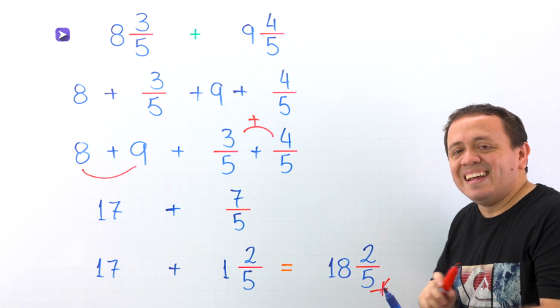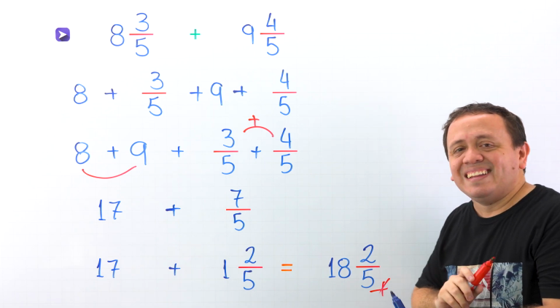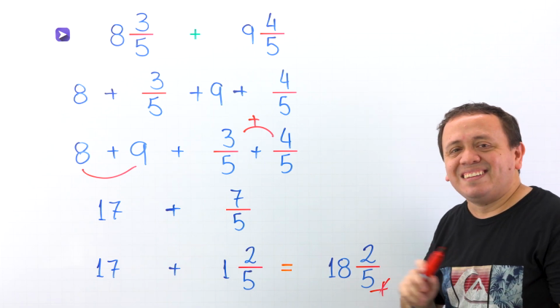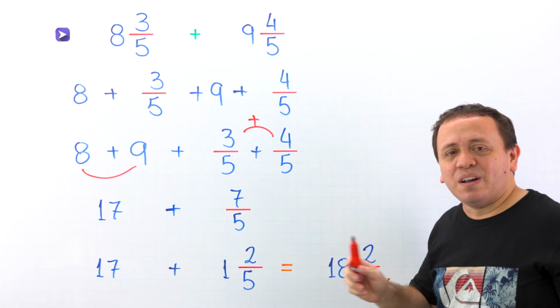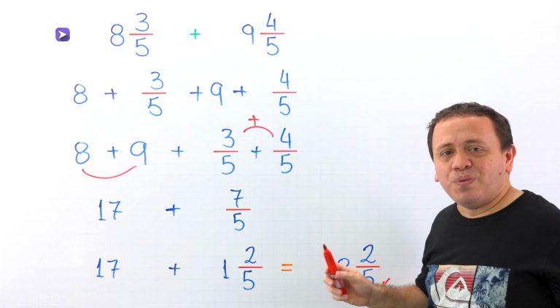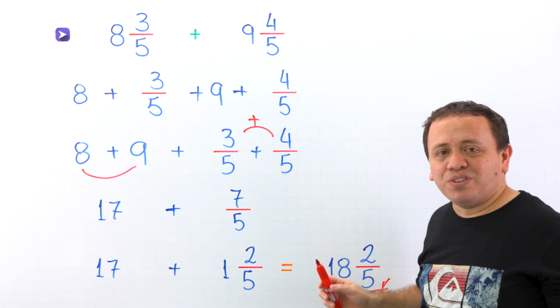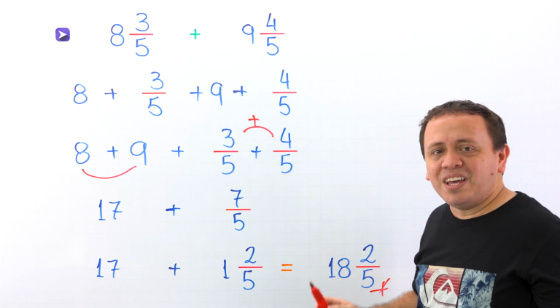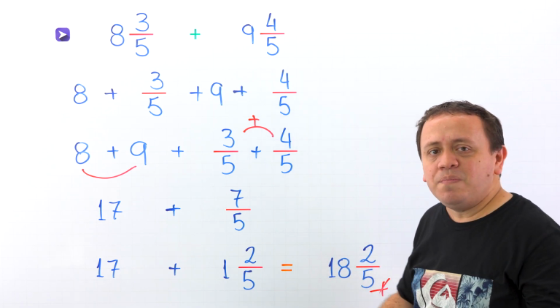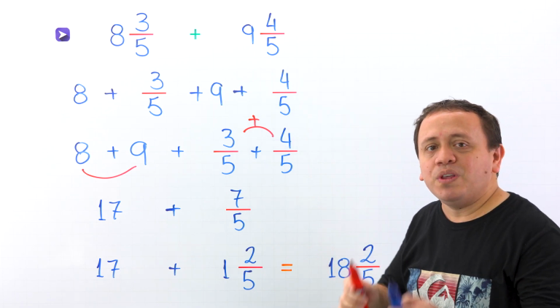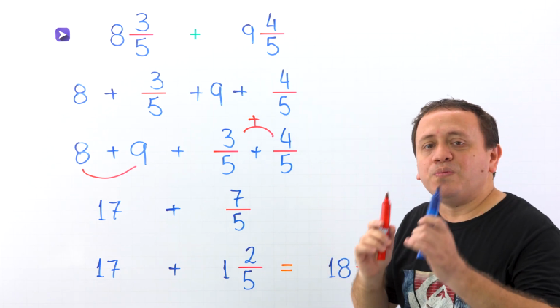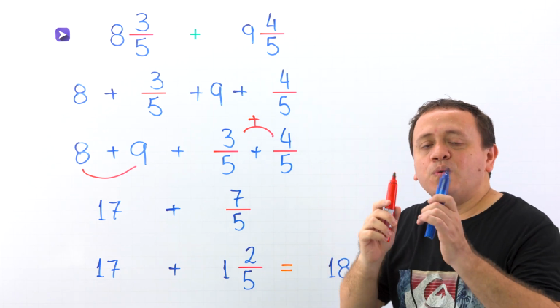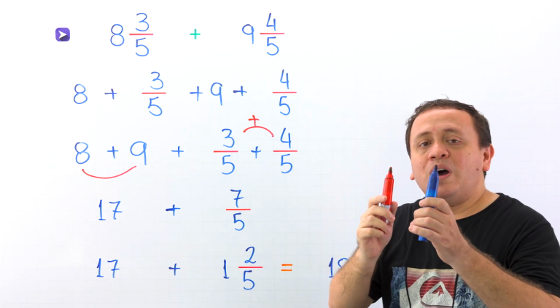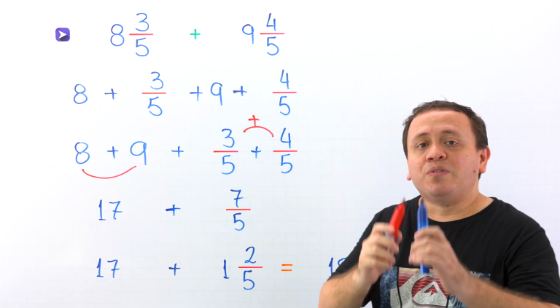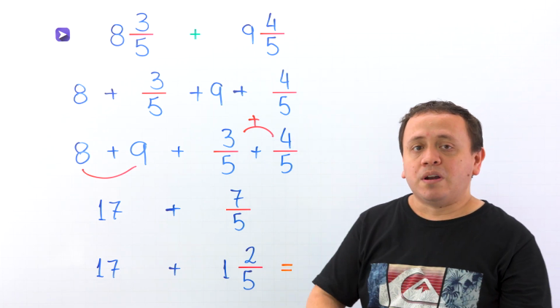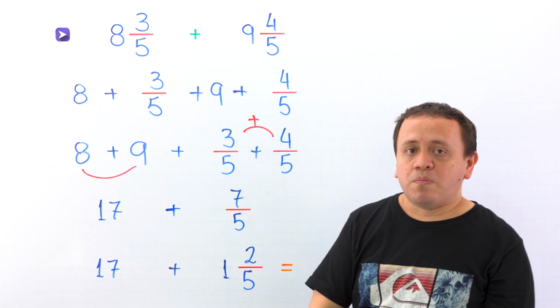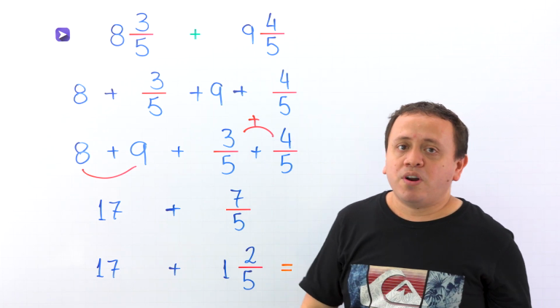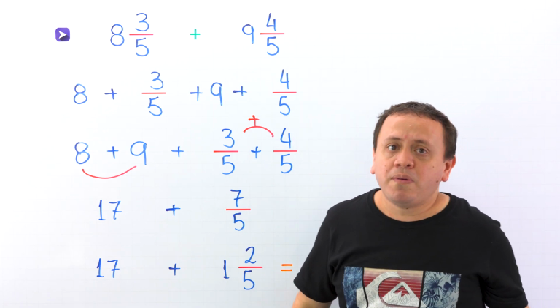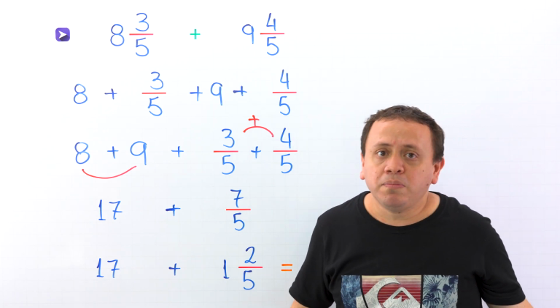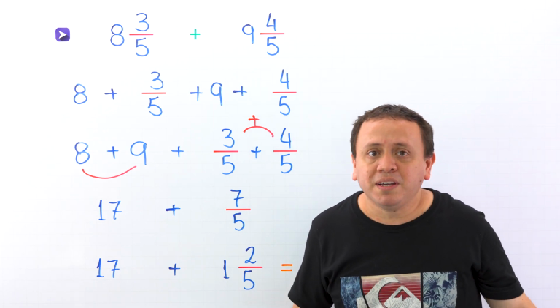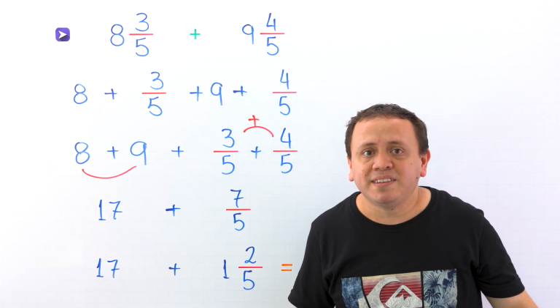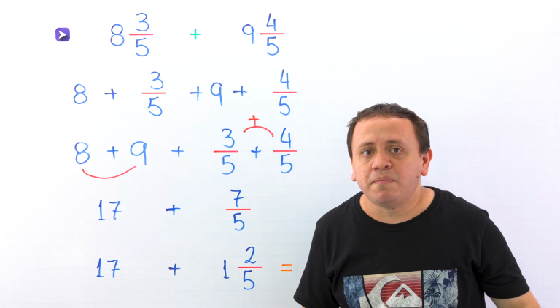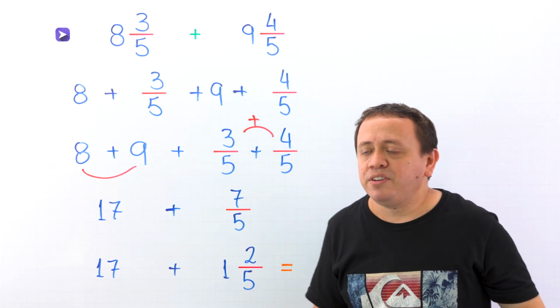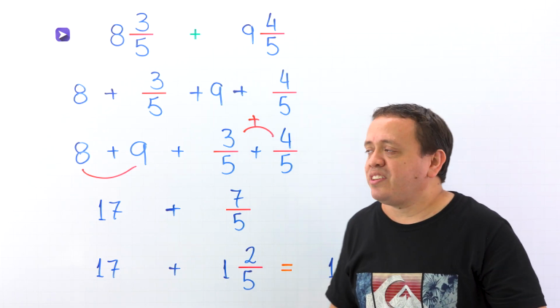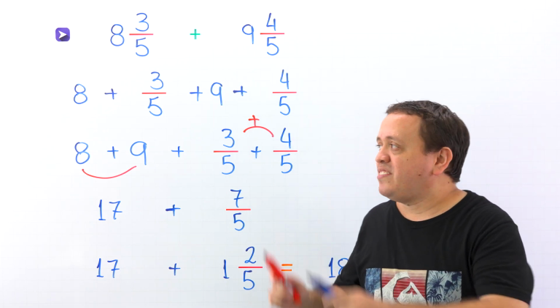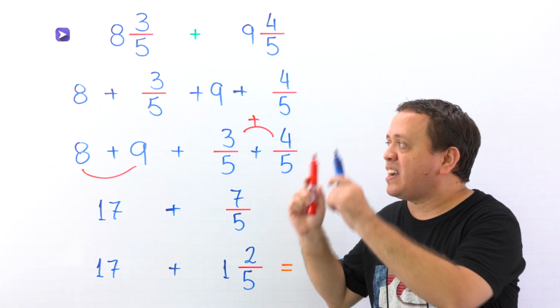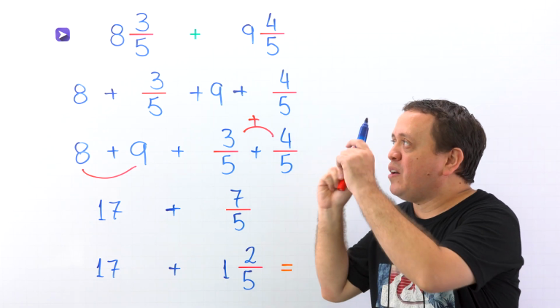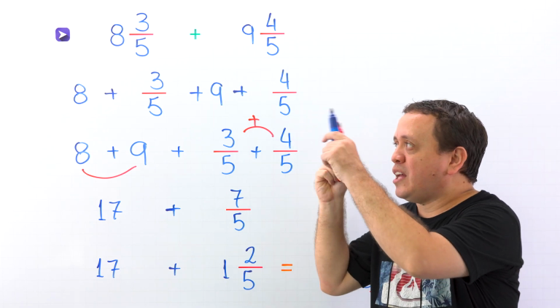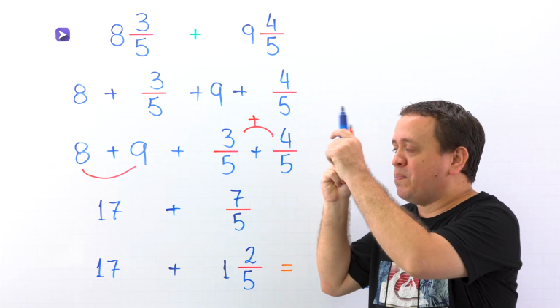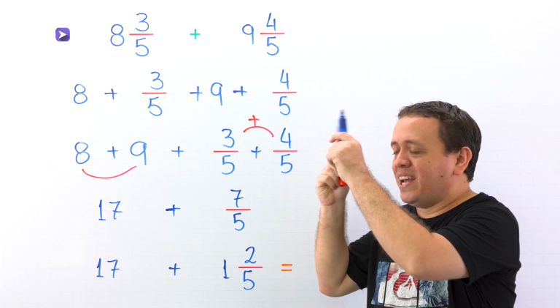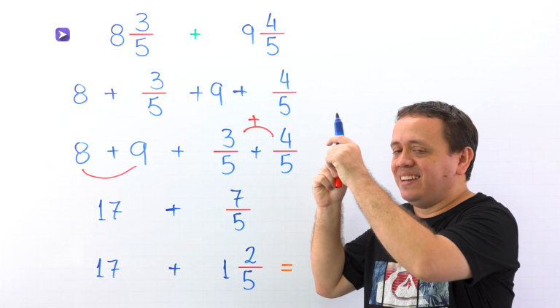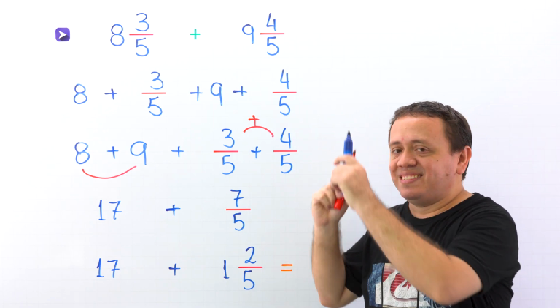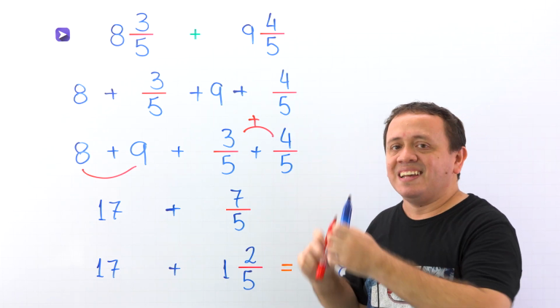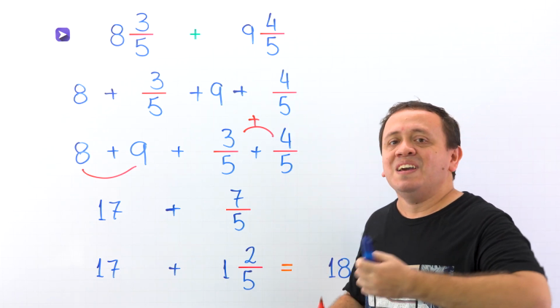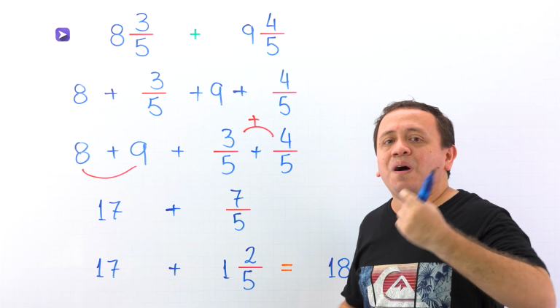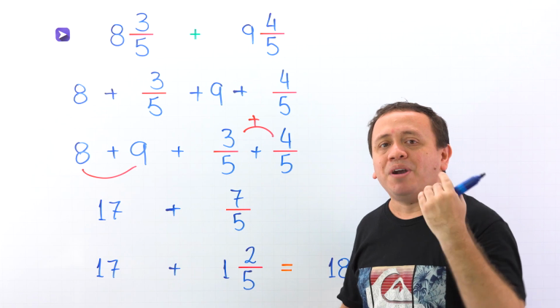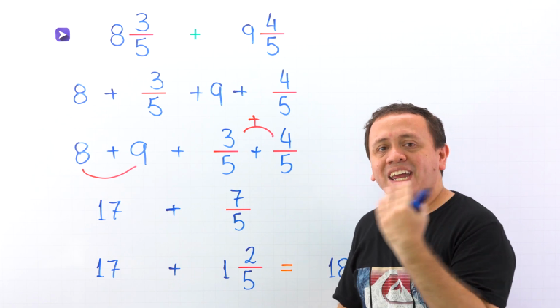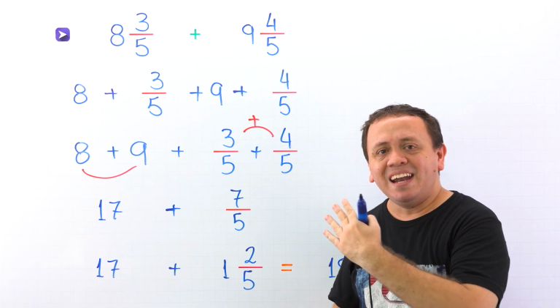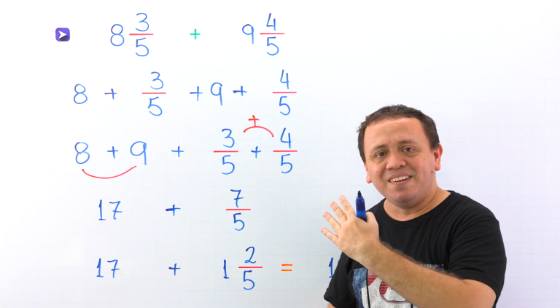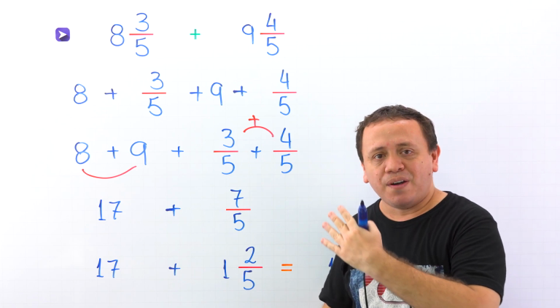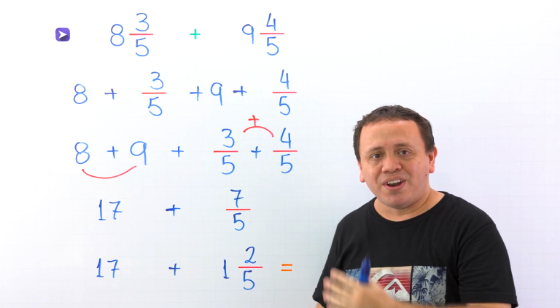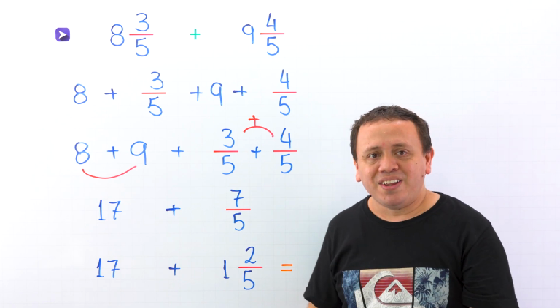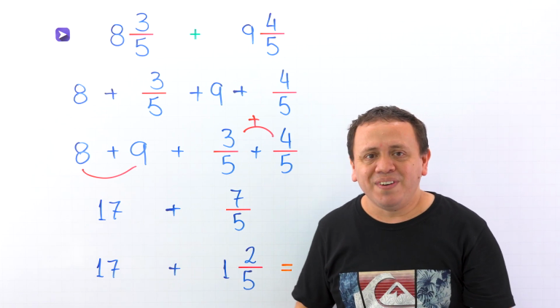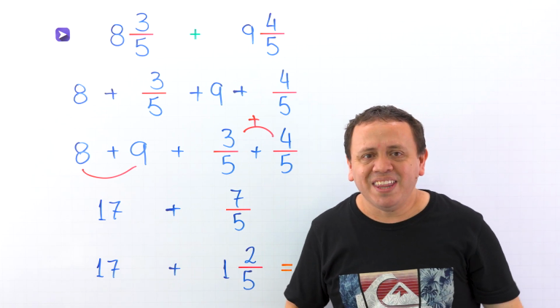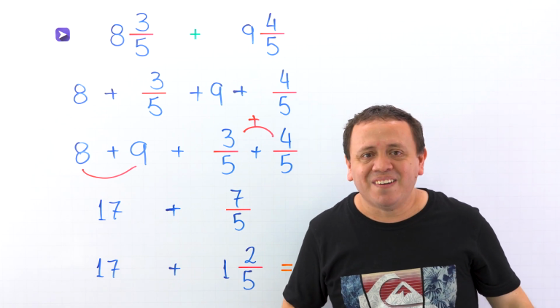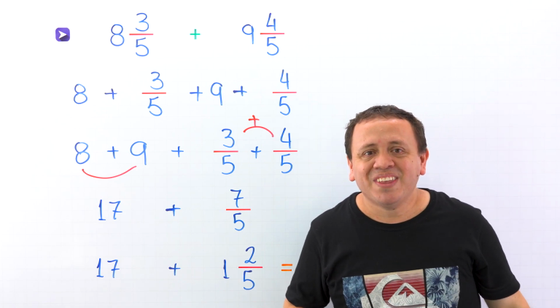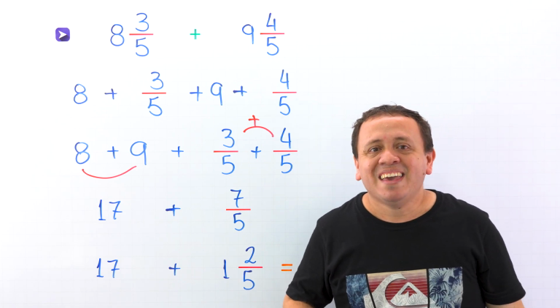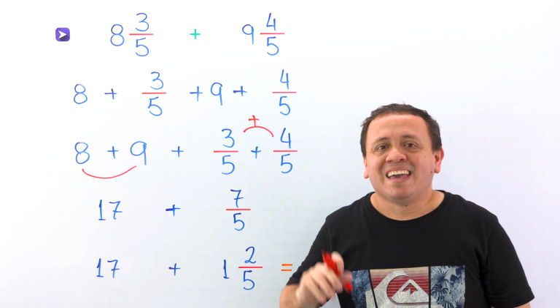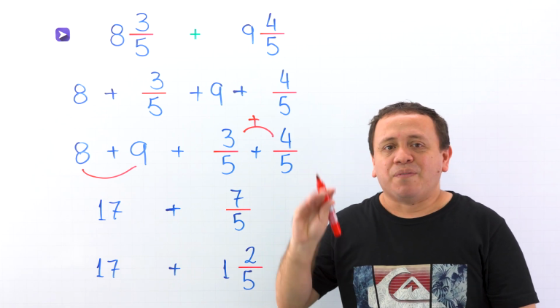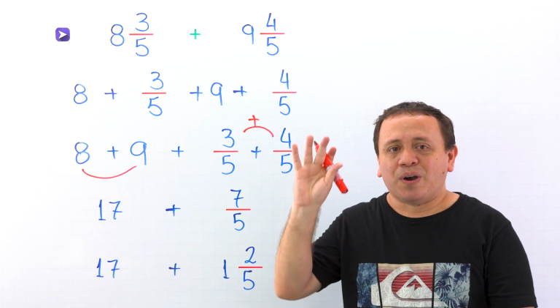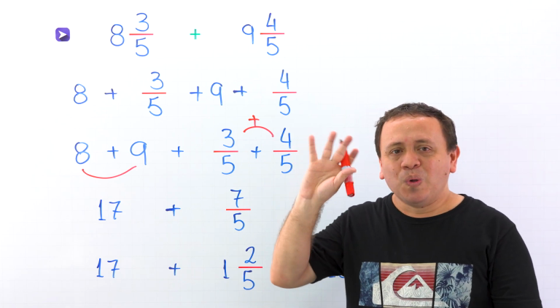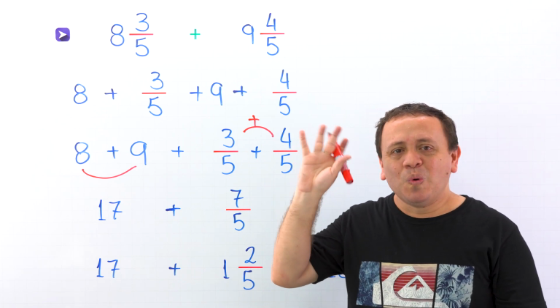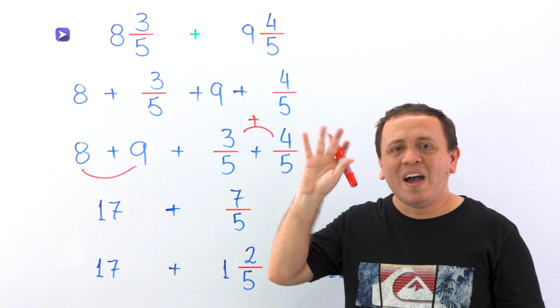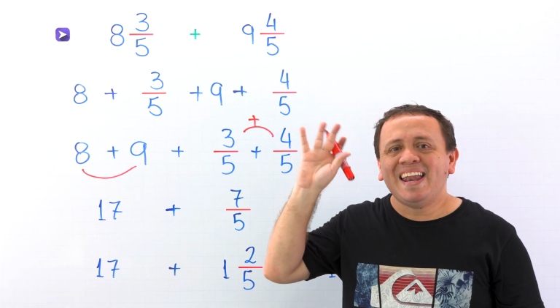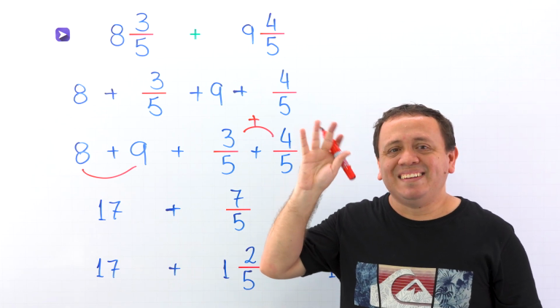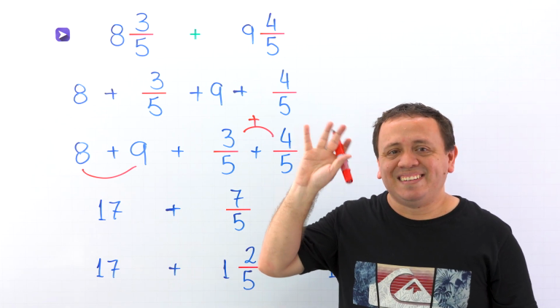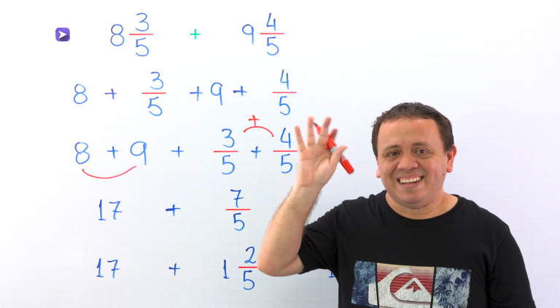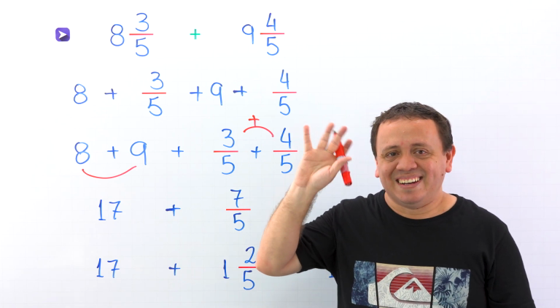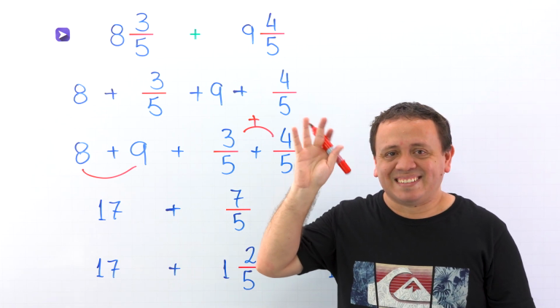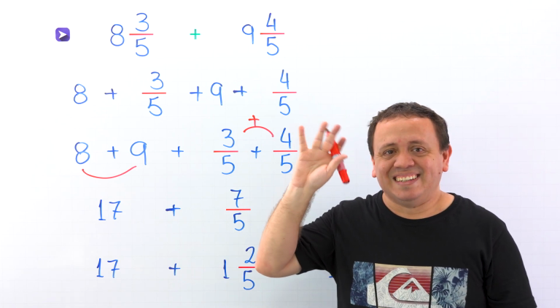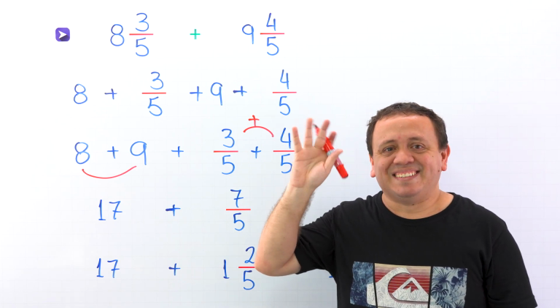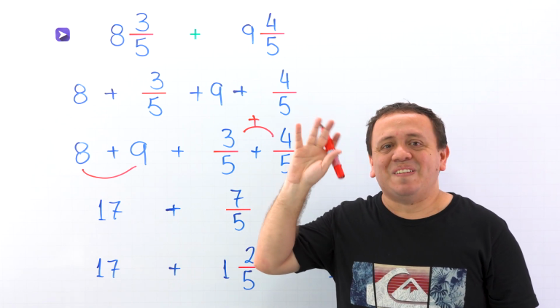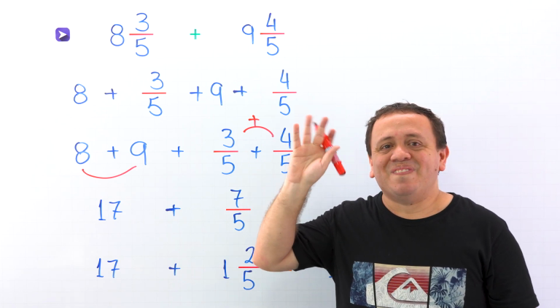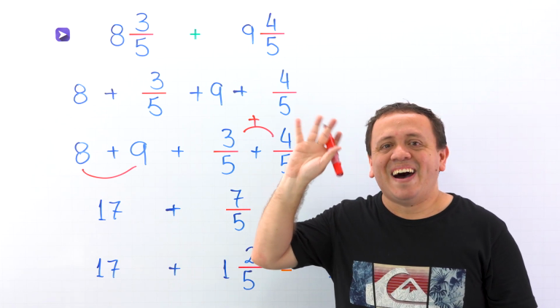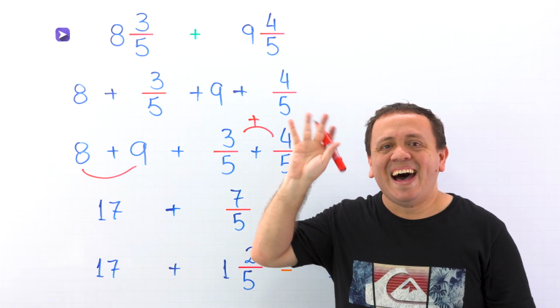That's all for today. If you want to learn more about mixed numbers, check out that playlist. Over here you have another video. Have a good one and see you next lesson. Bye!